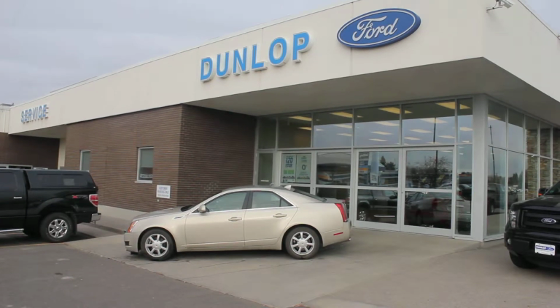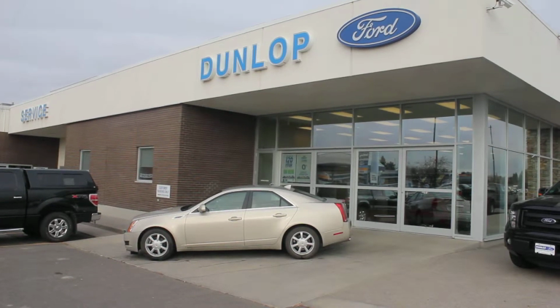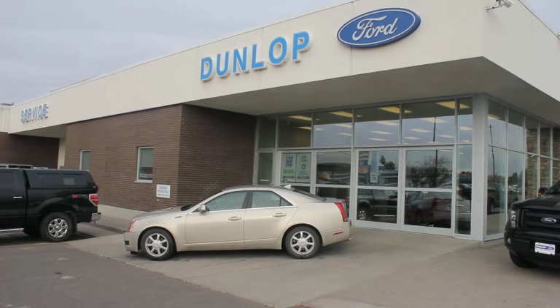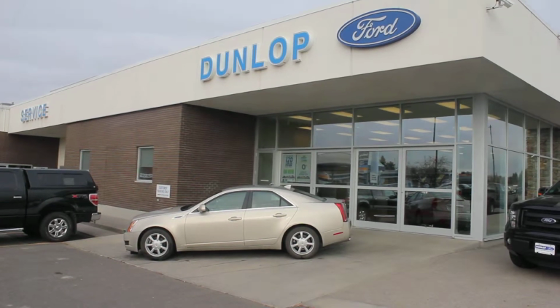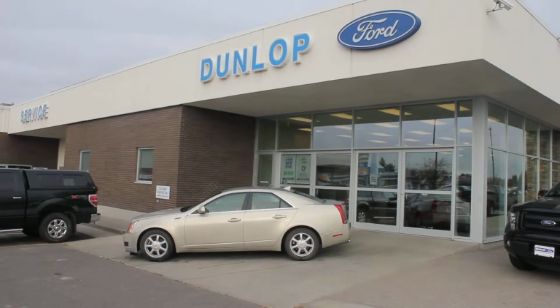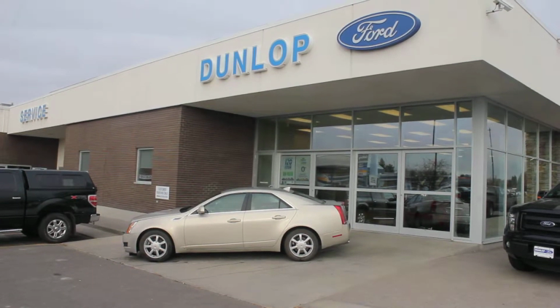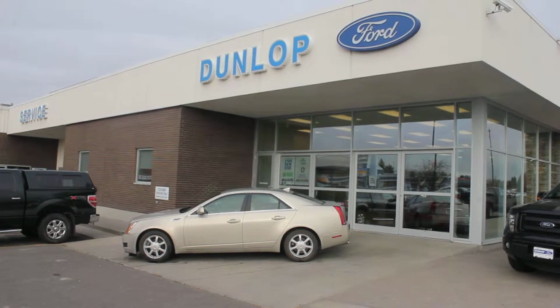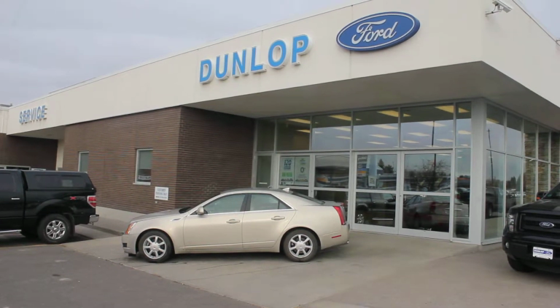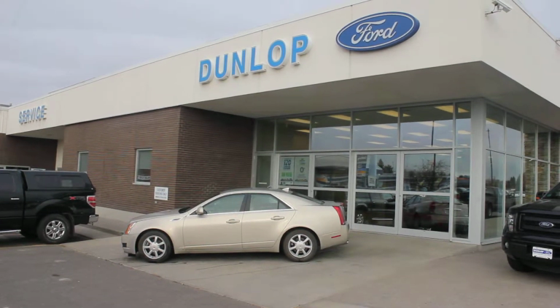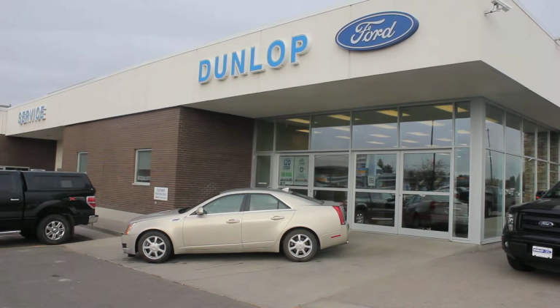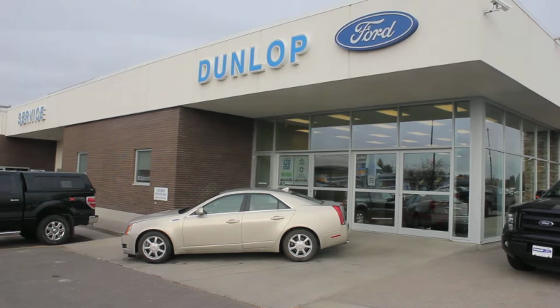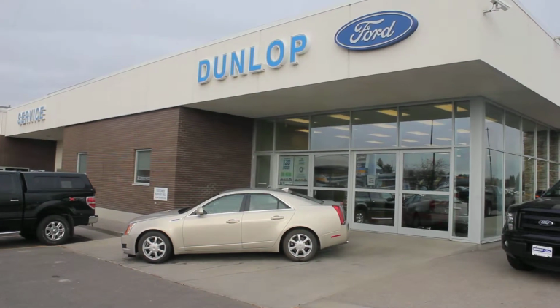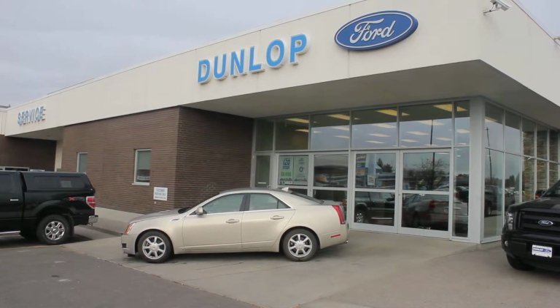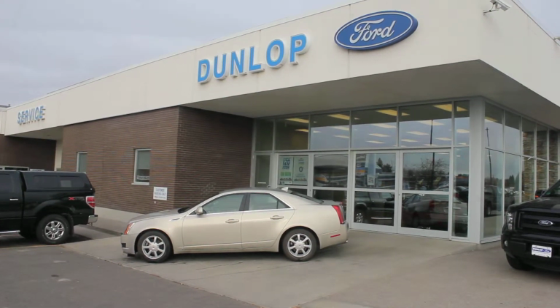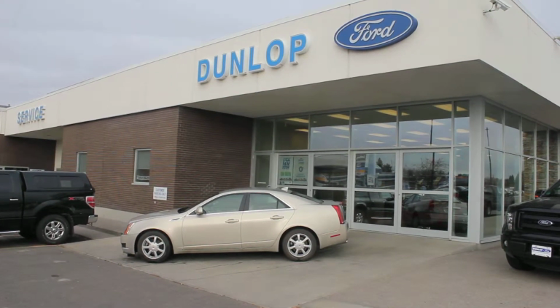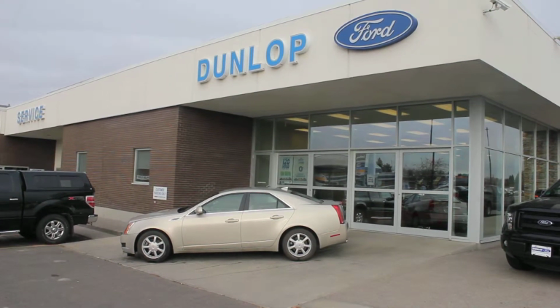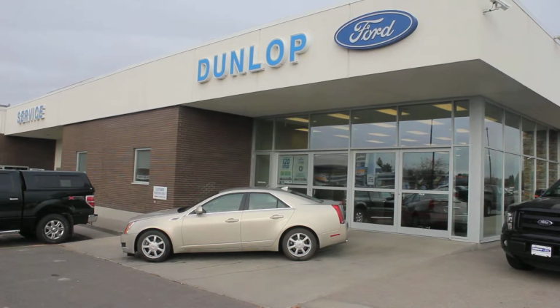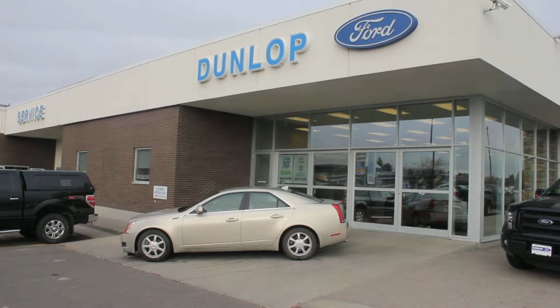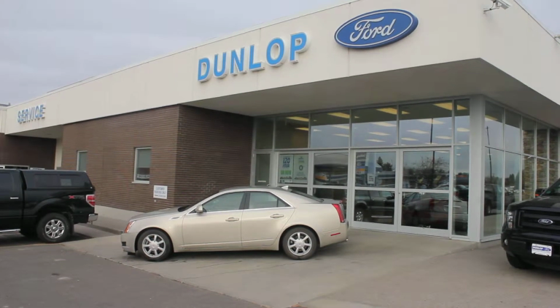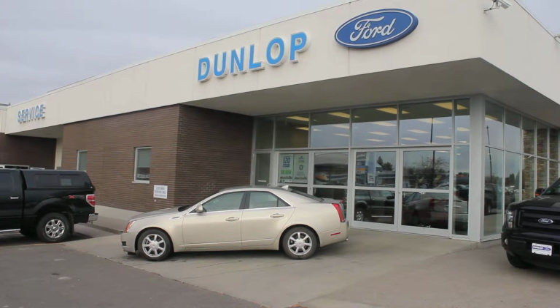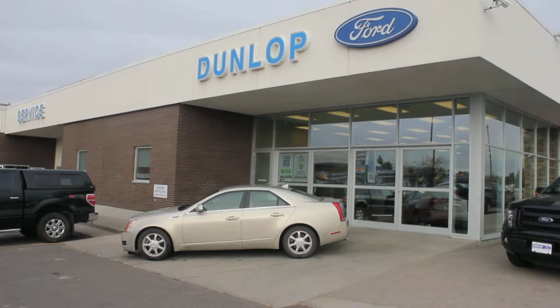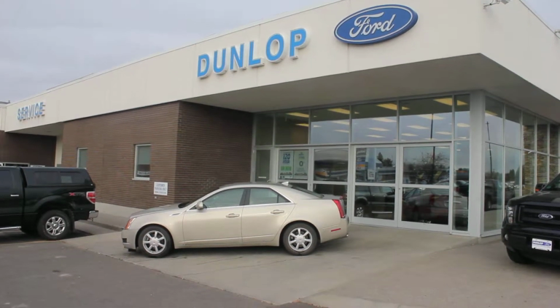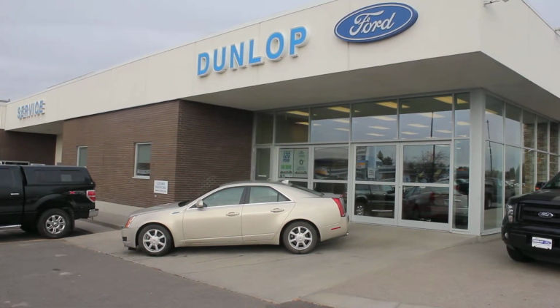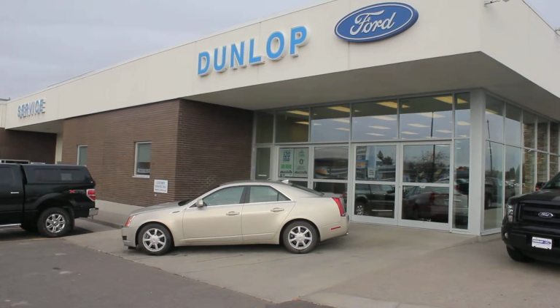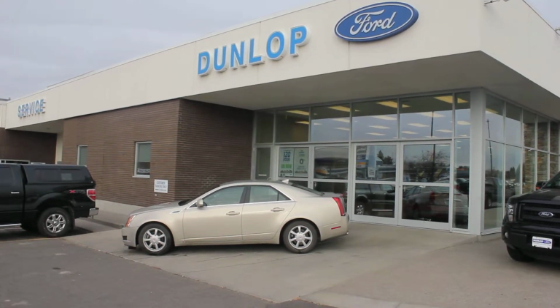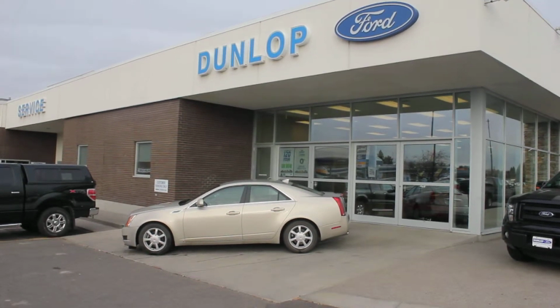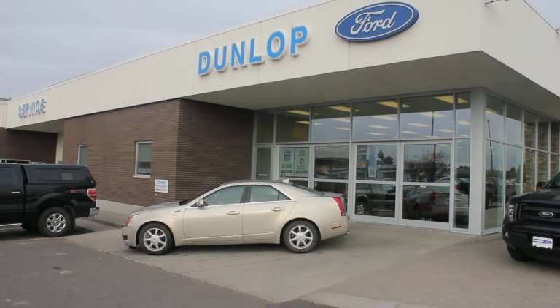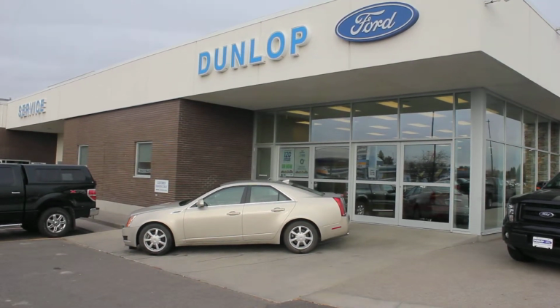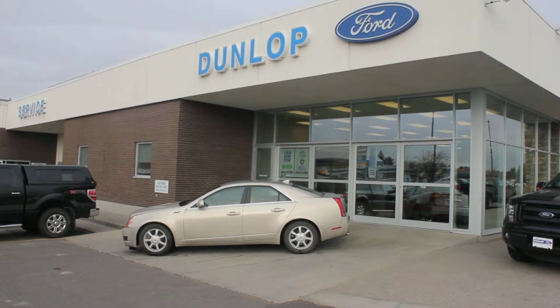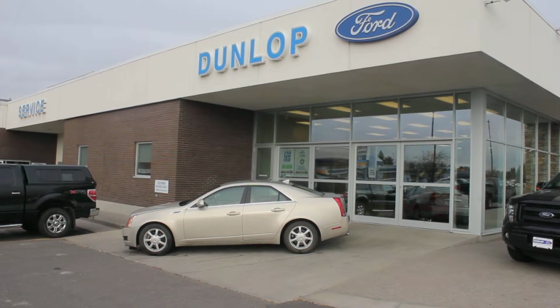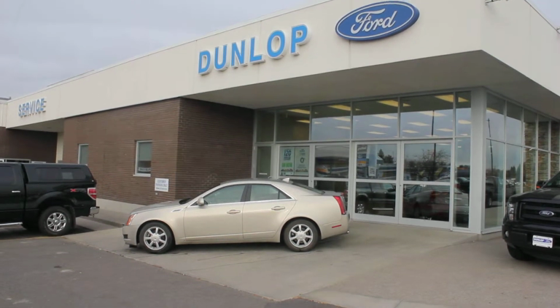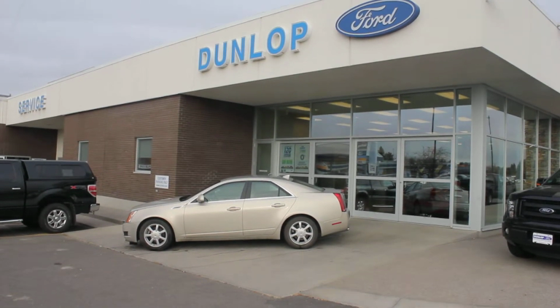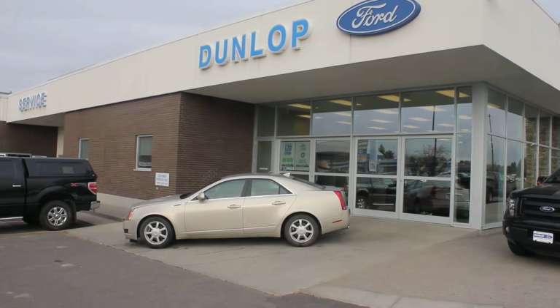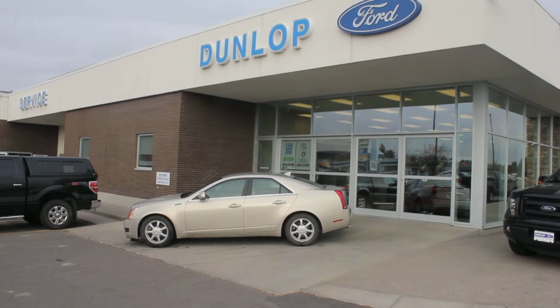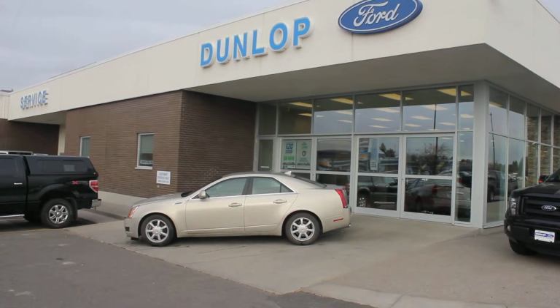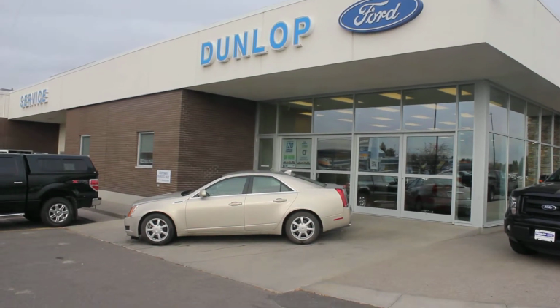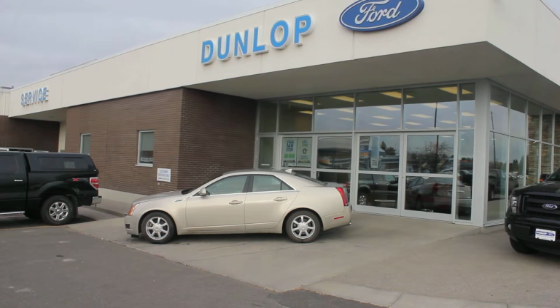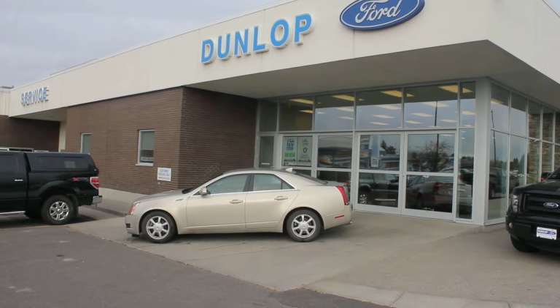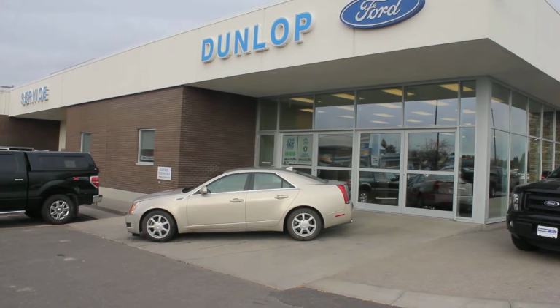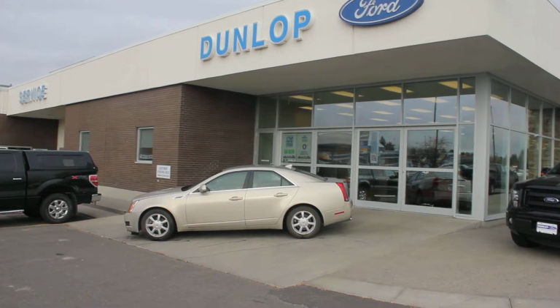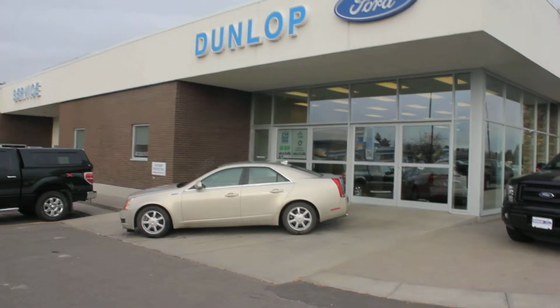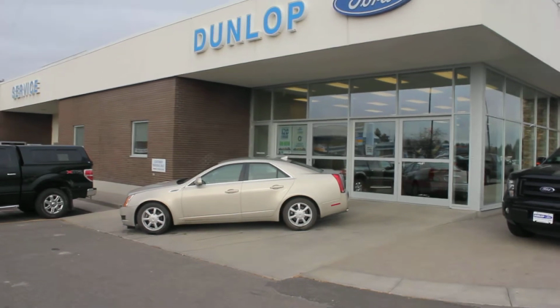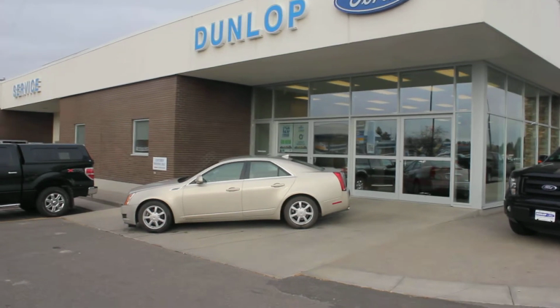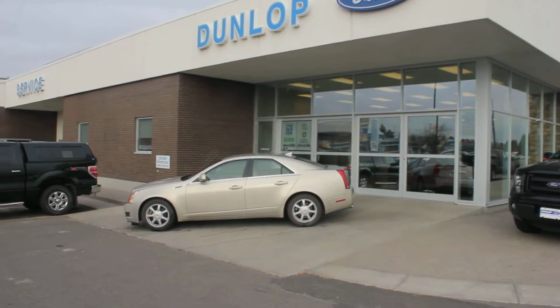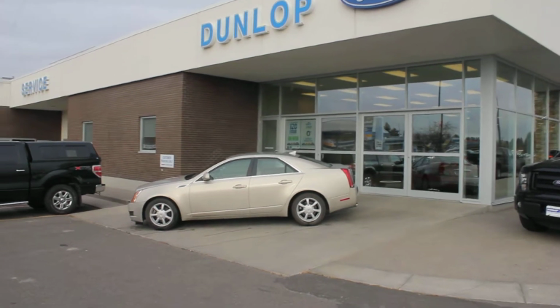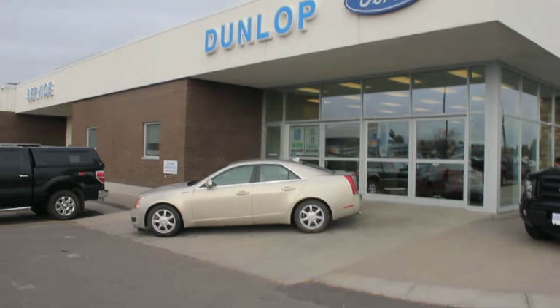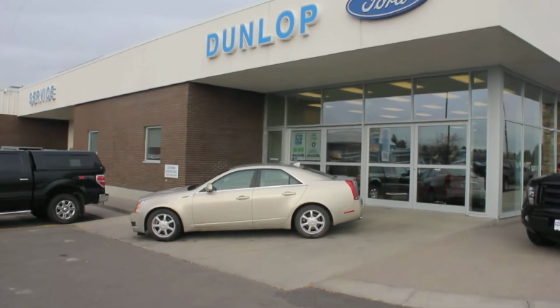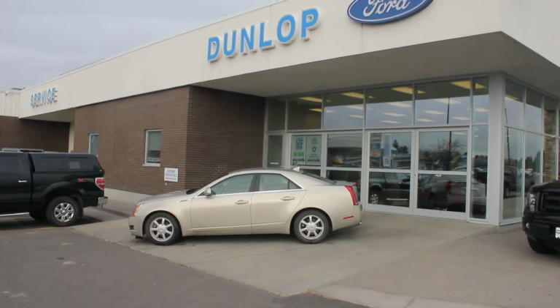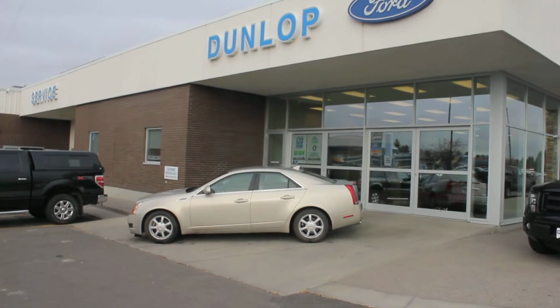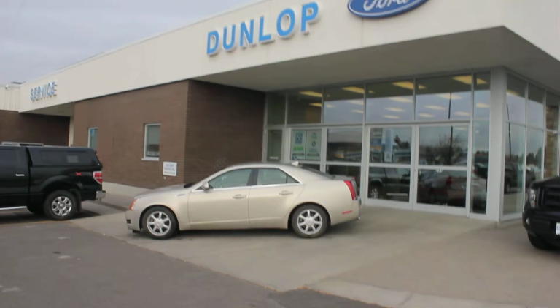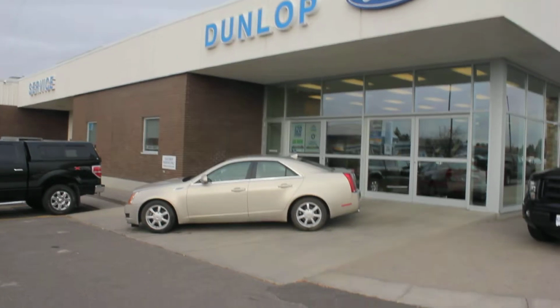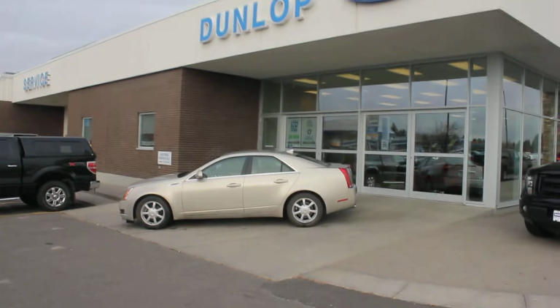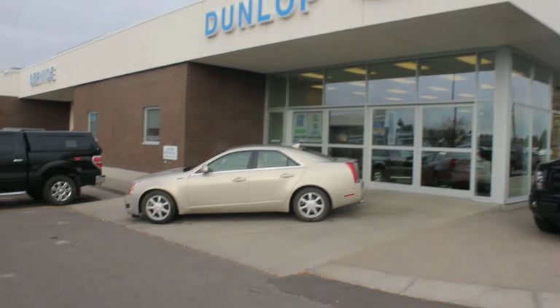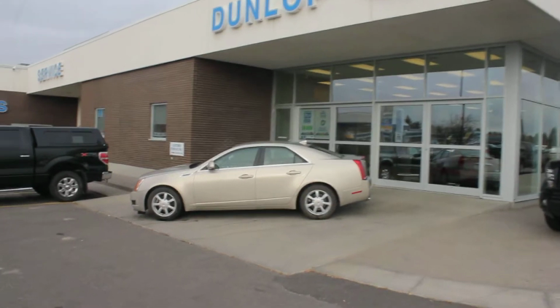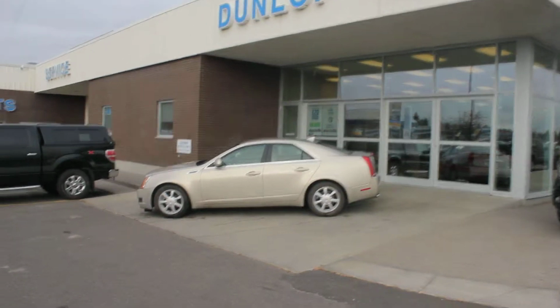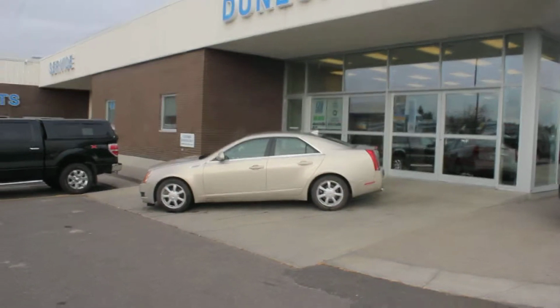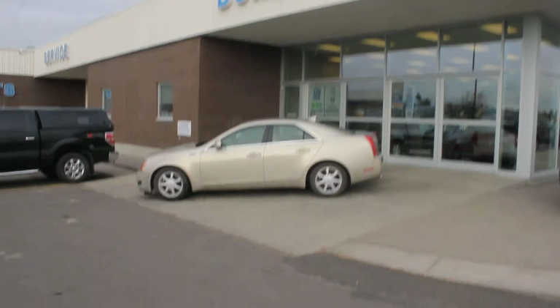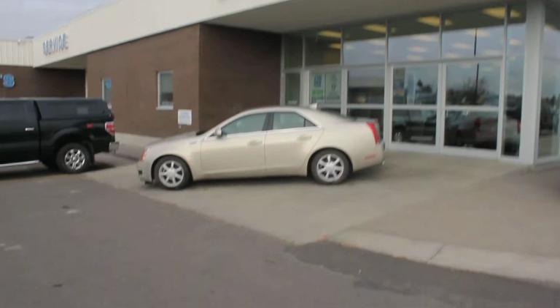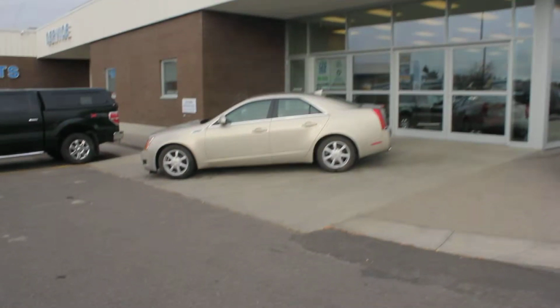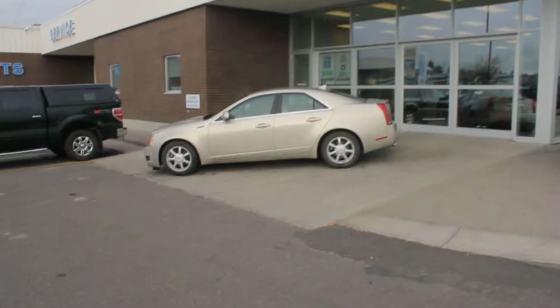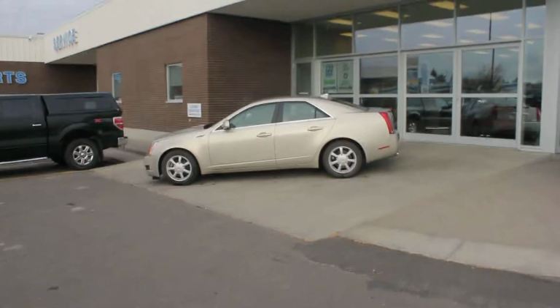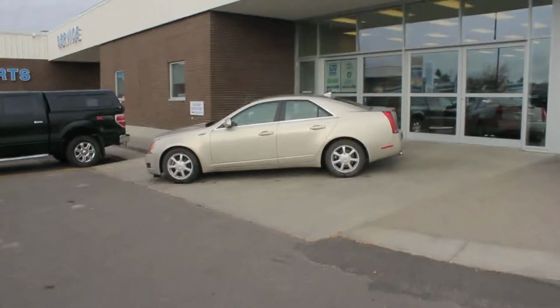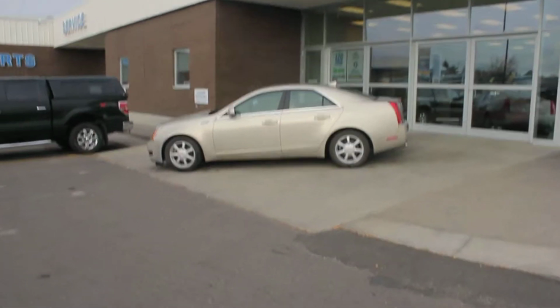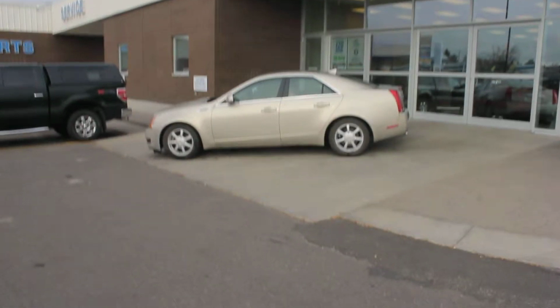Hey Igor, Bob here at Dunlop Ford. Just wanted to give you a quick video on this 09 CTS.